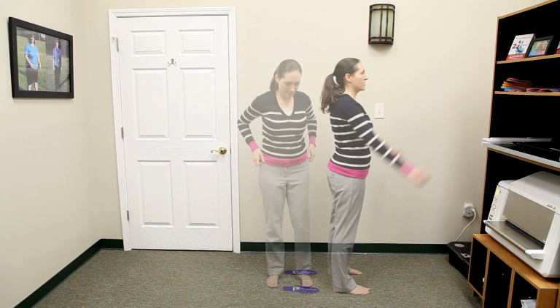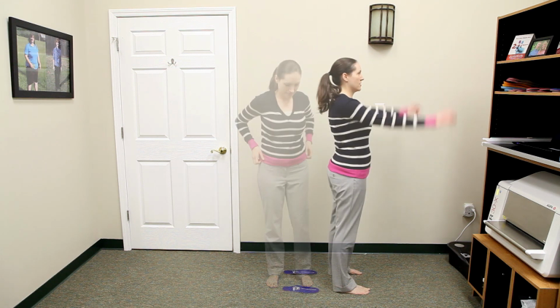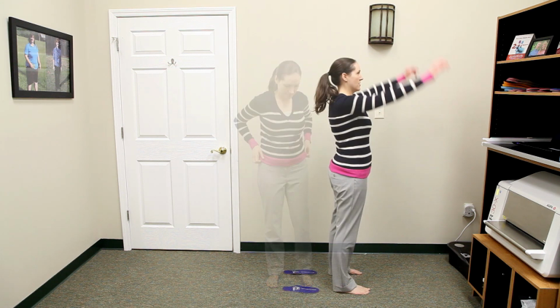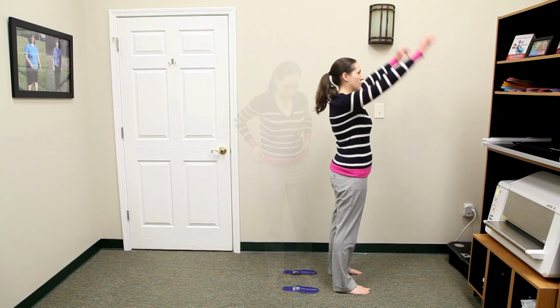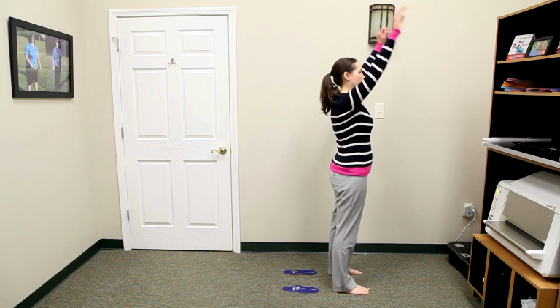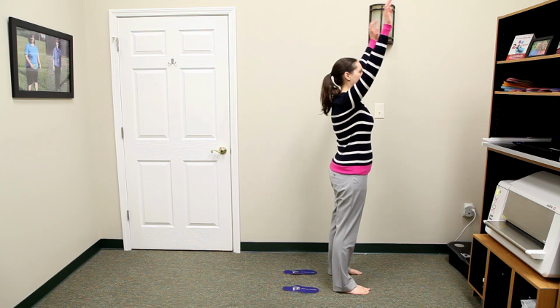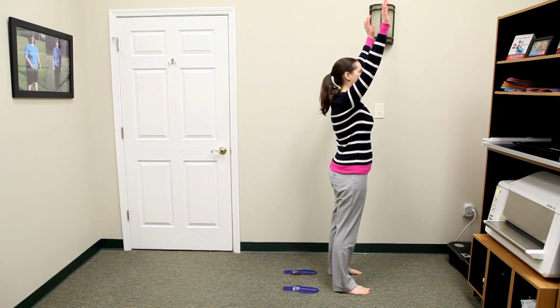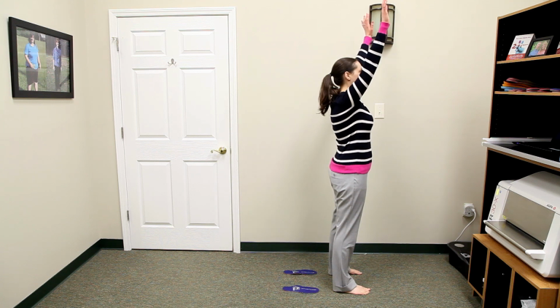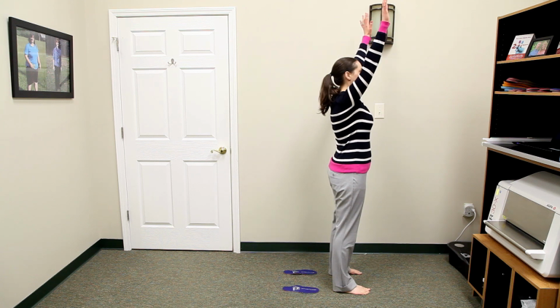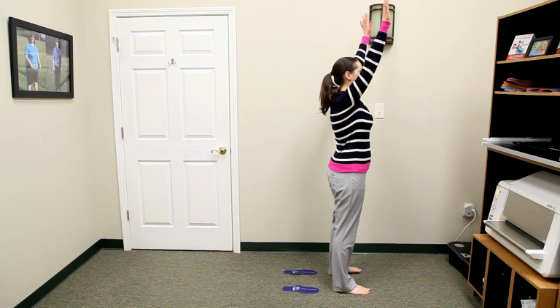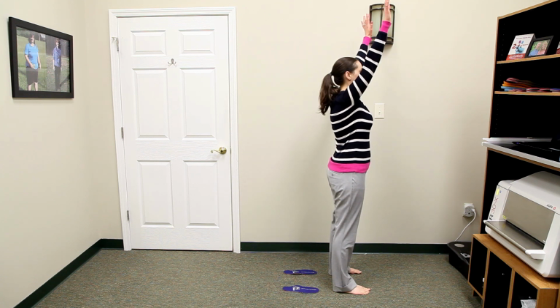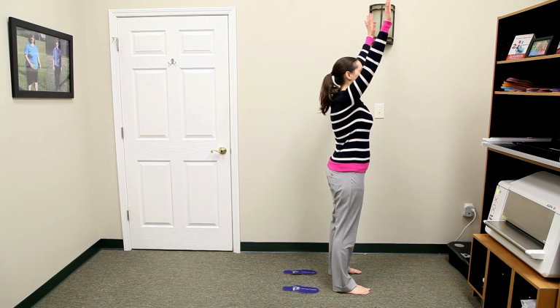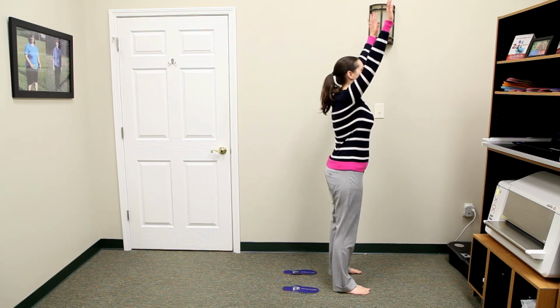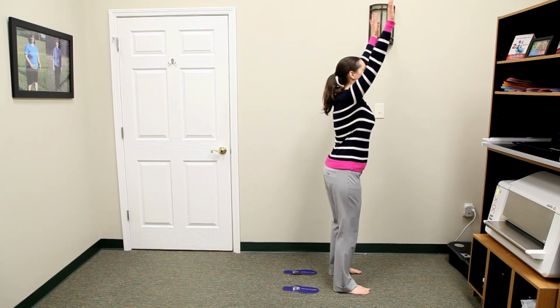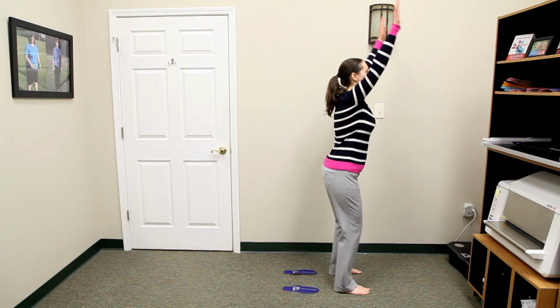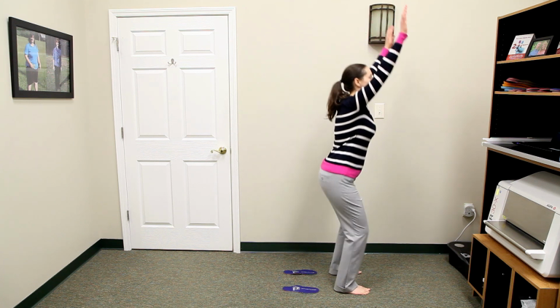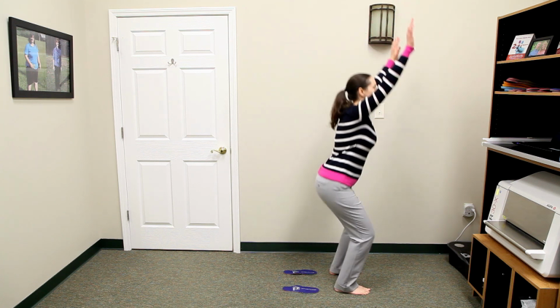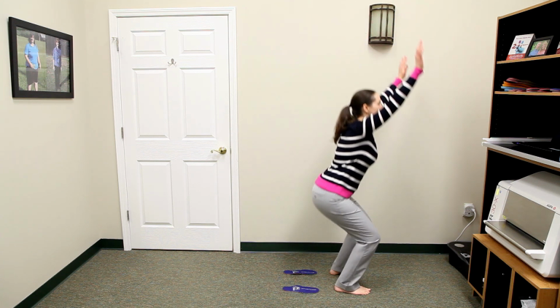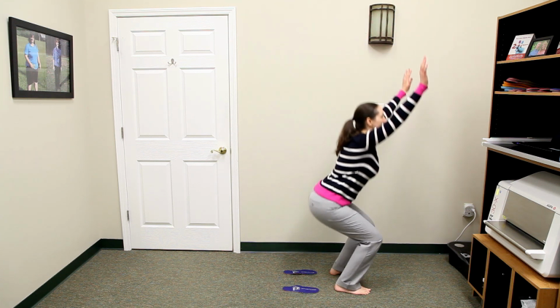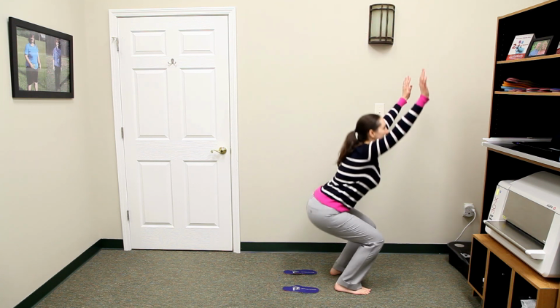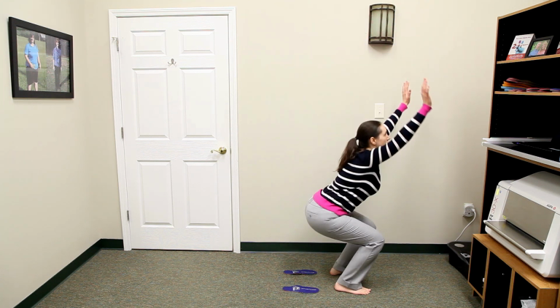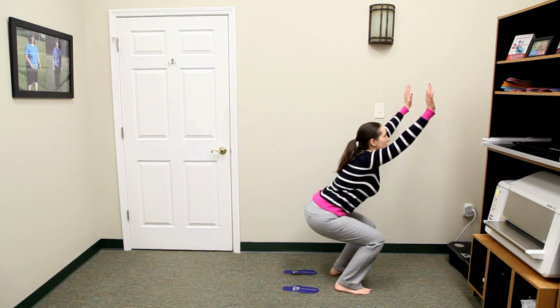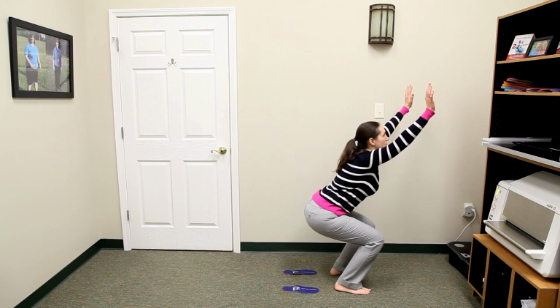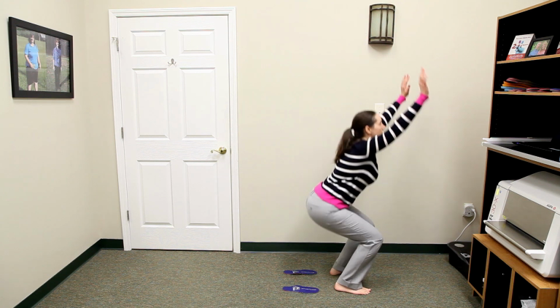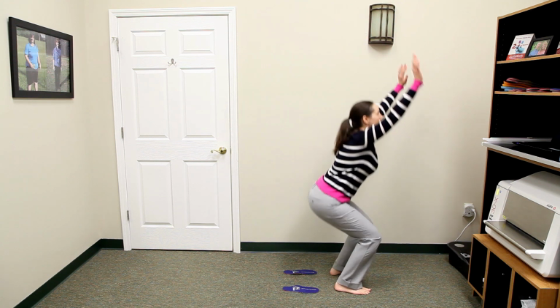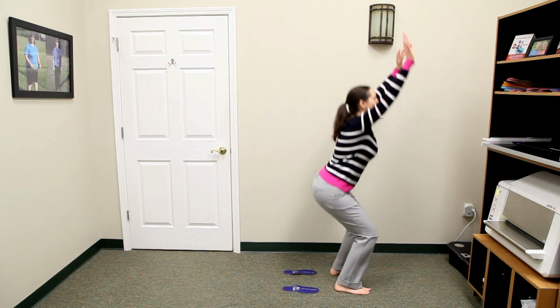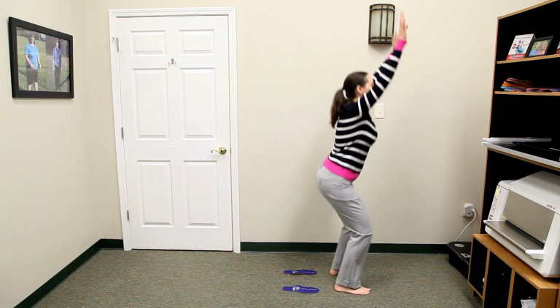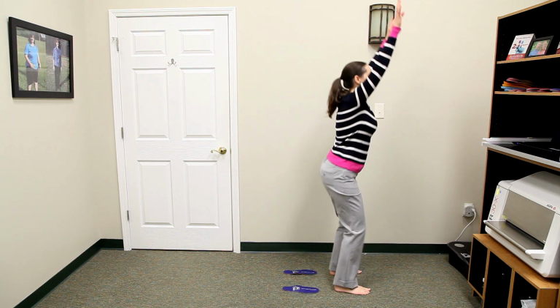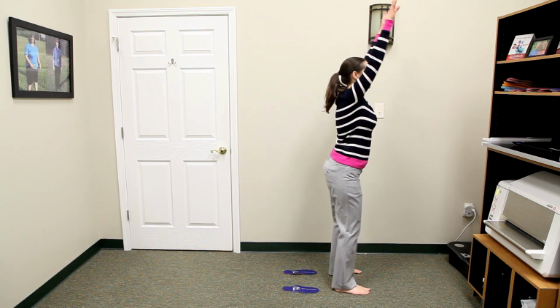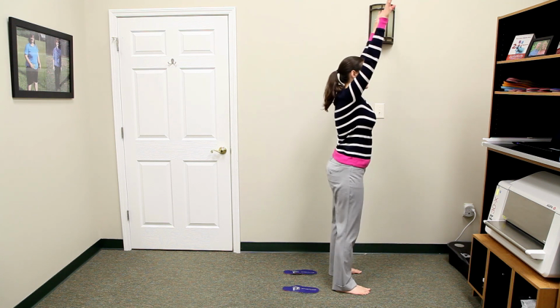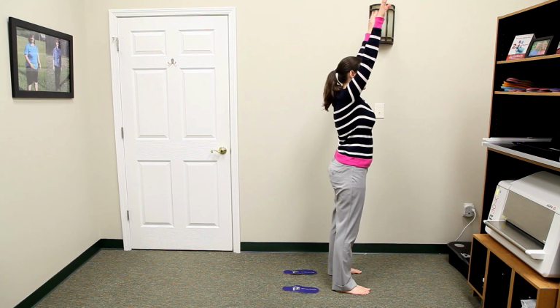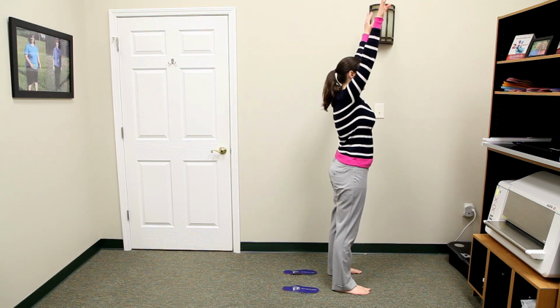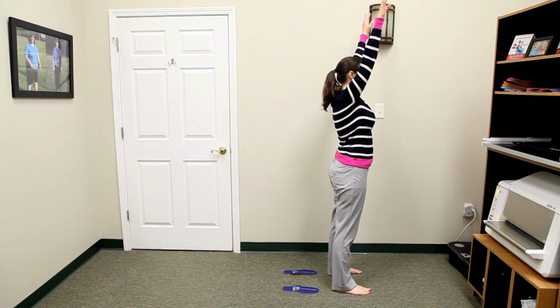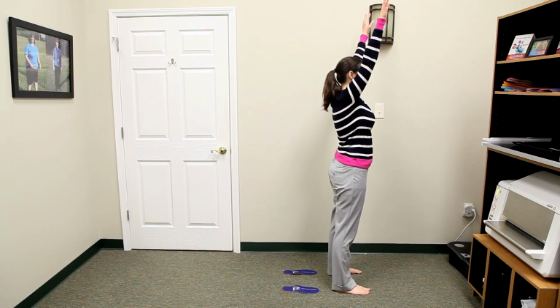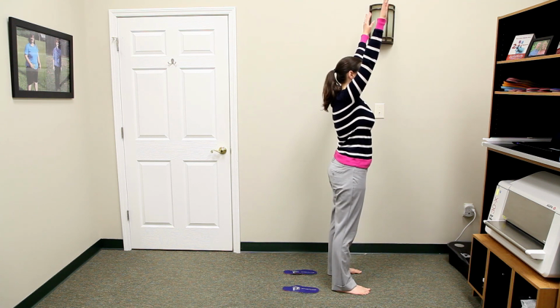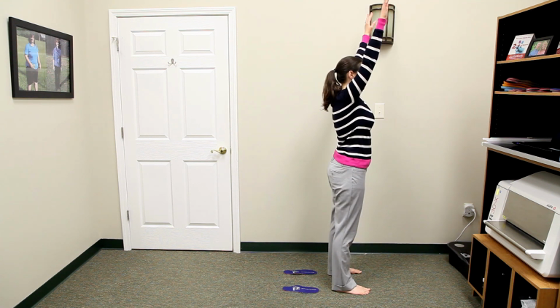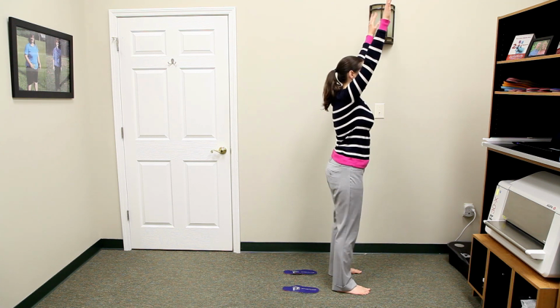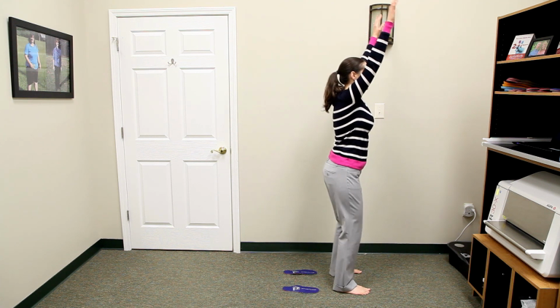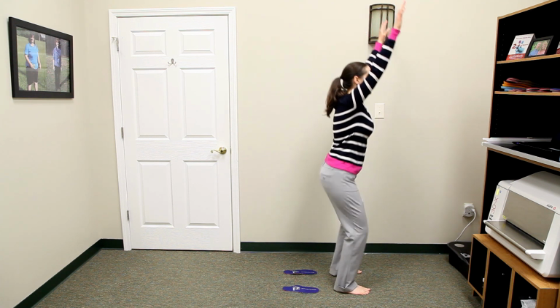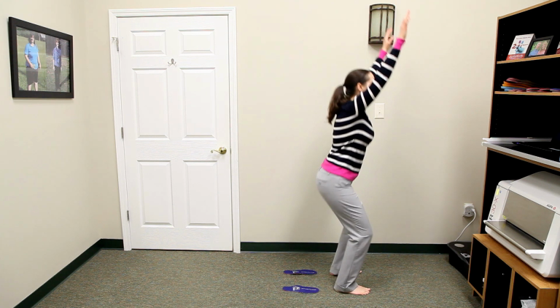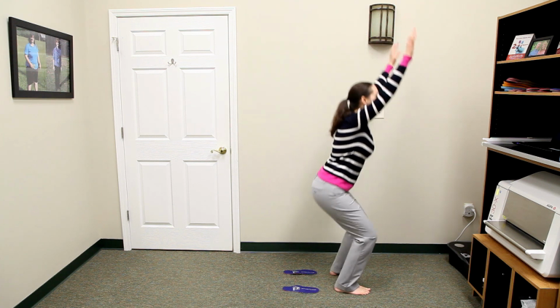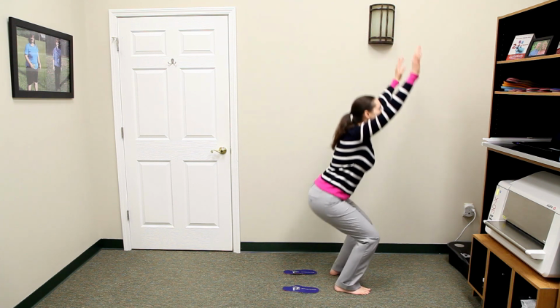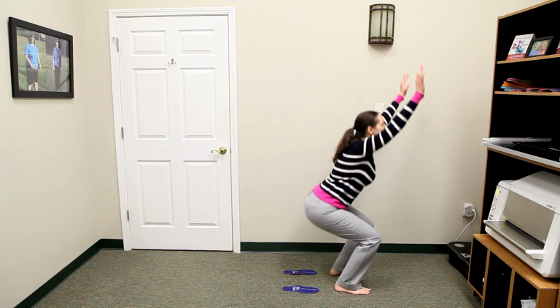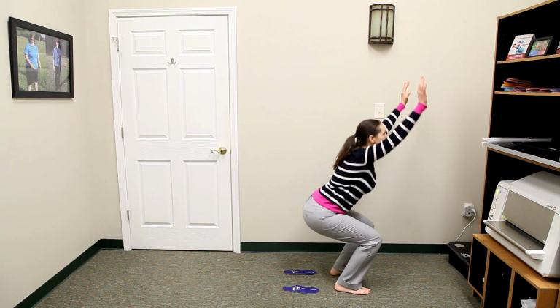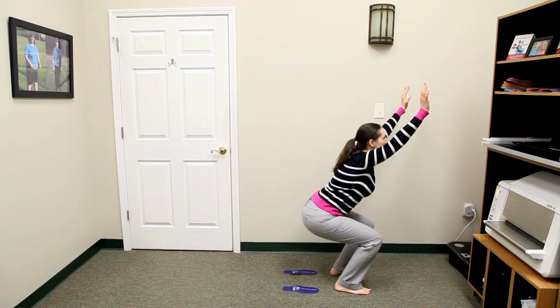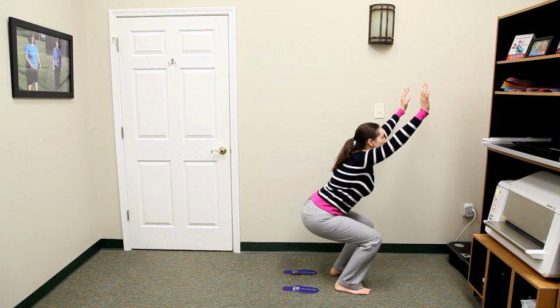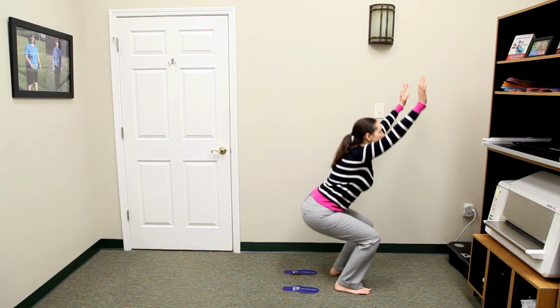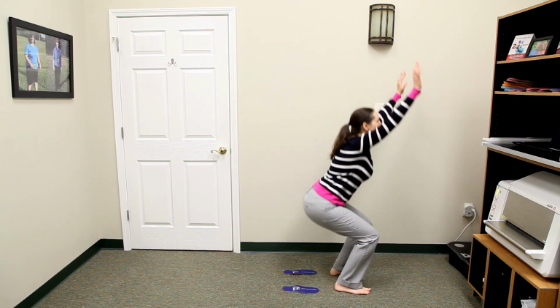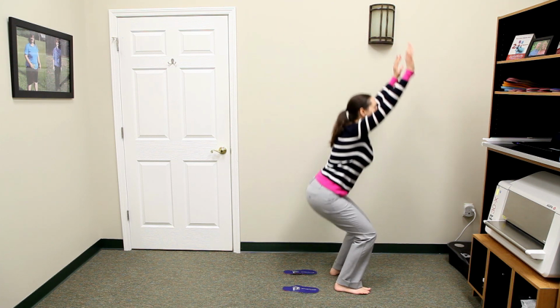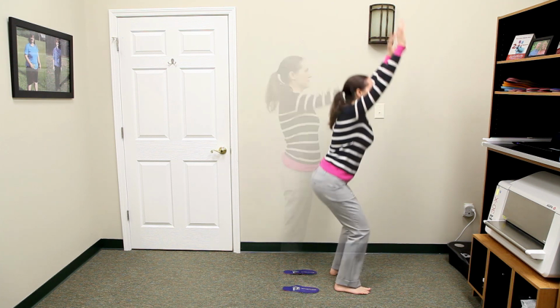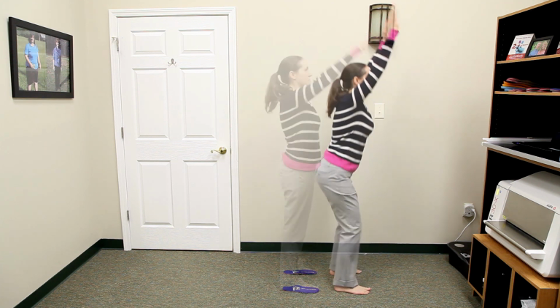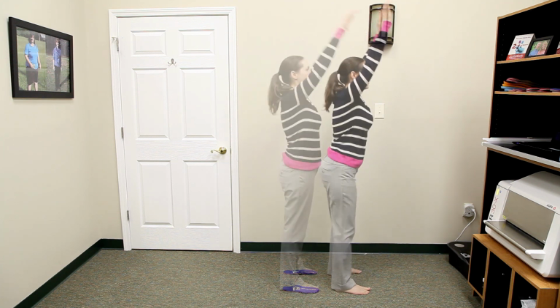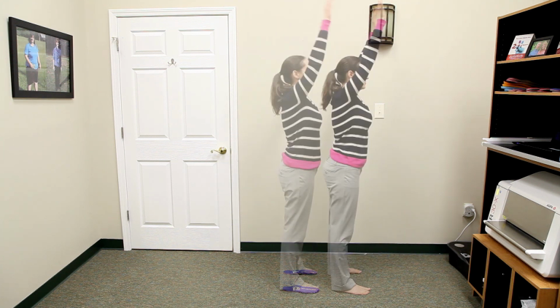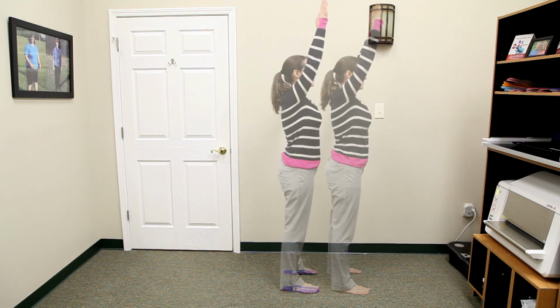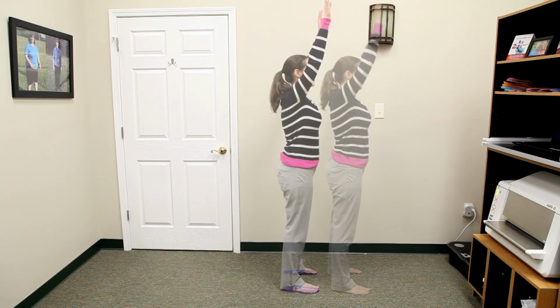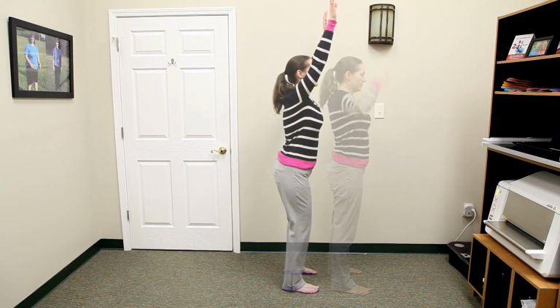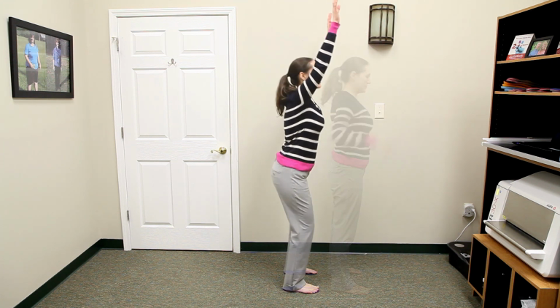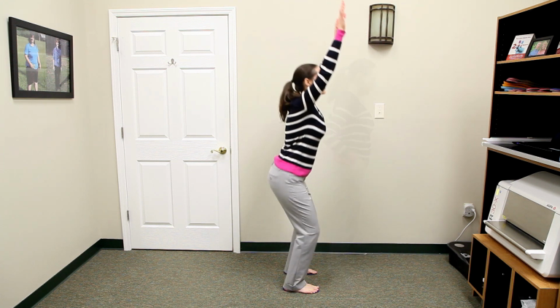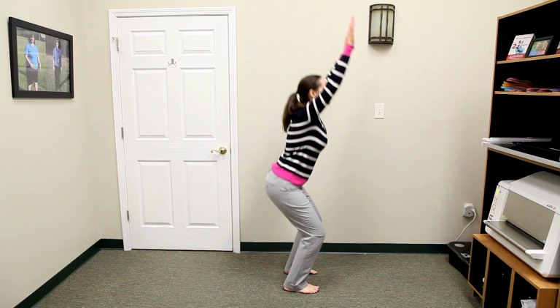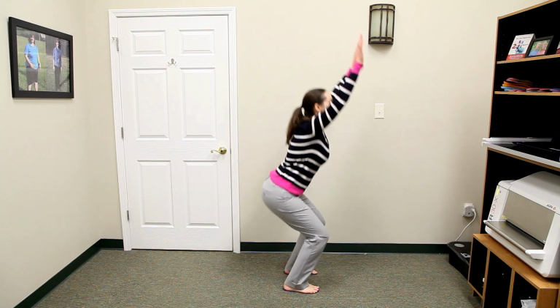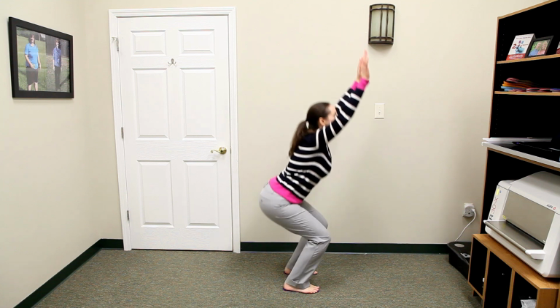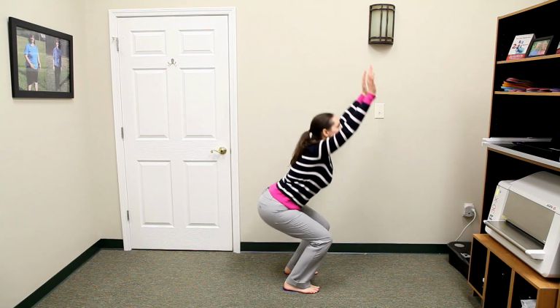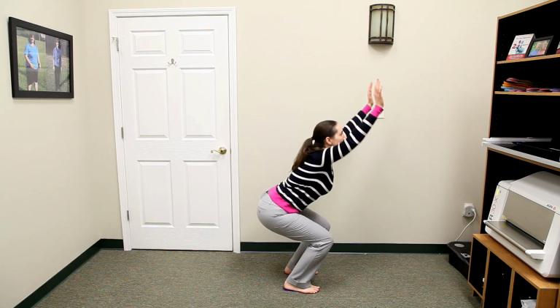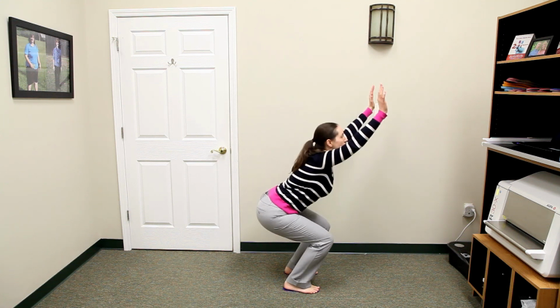To complete the squat test with a different view, the patient turns to the left and squats twice without and then with the orthotics.